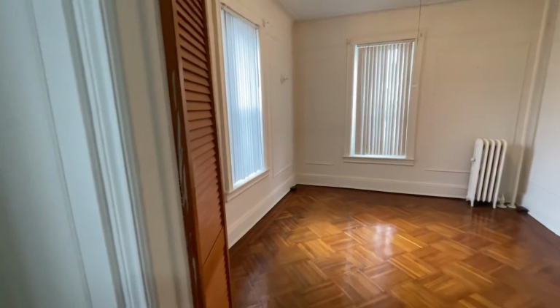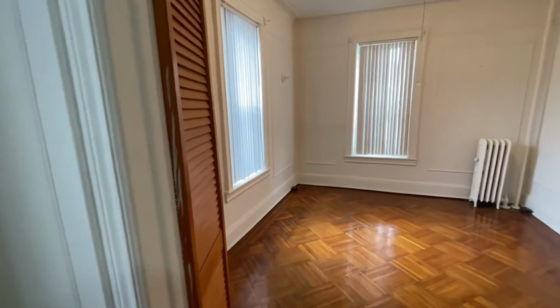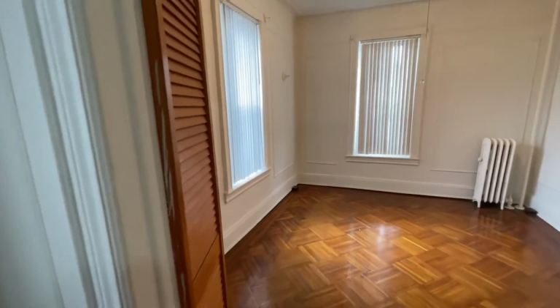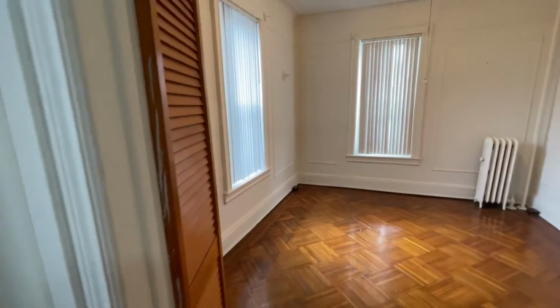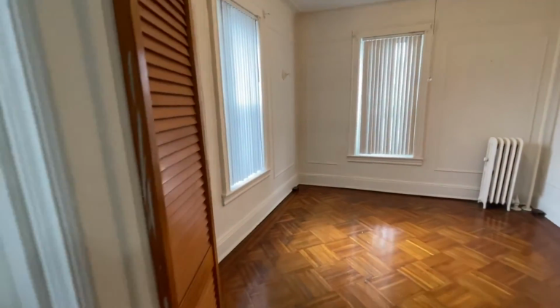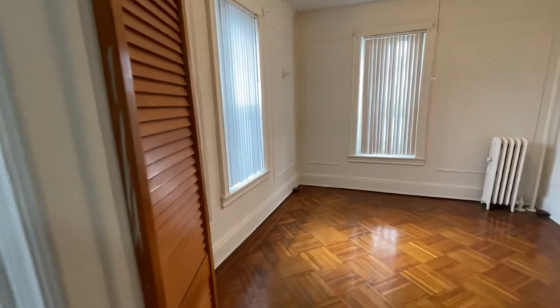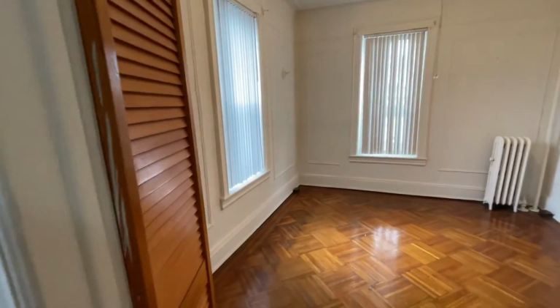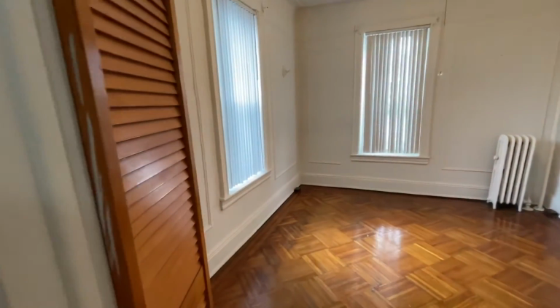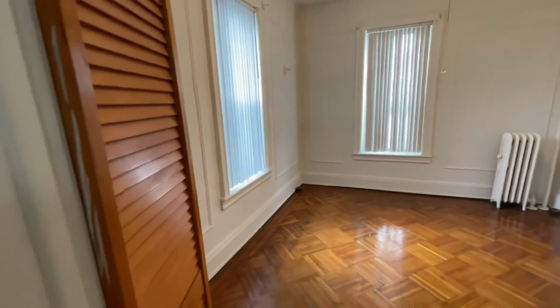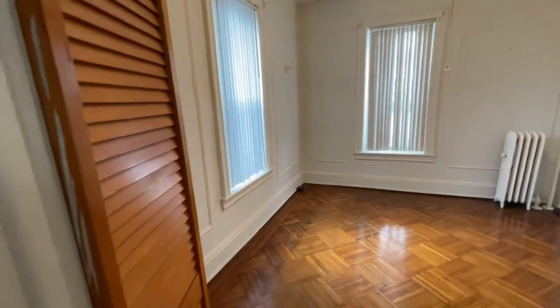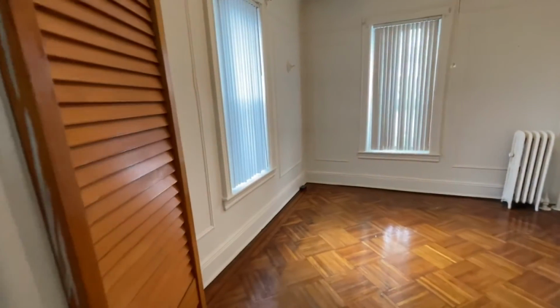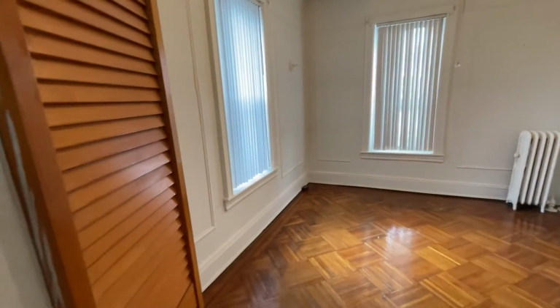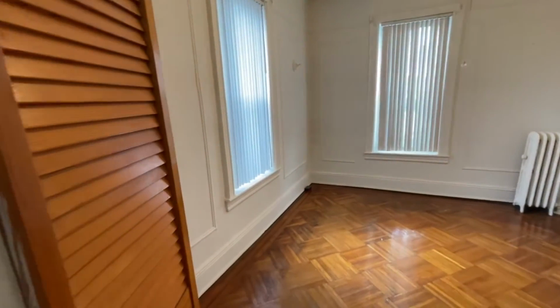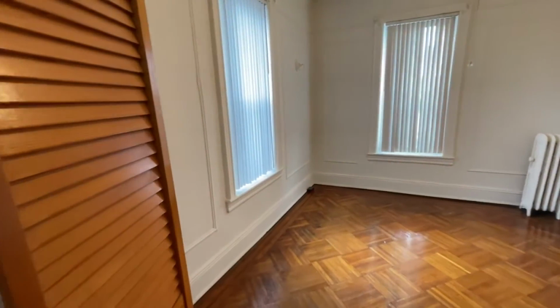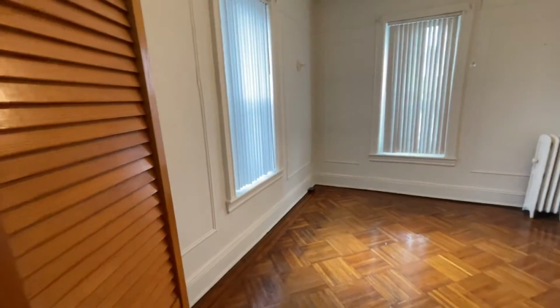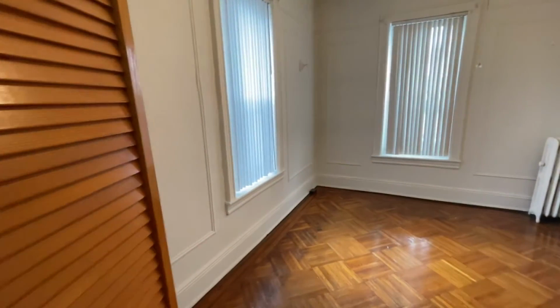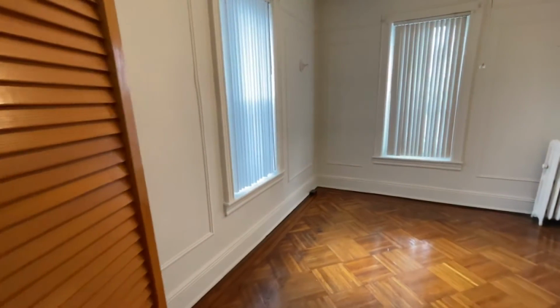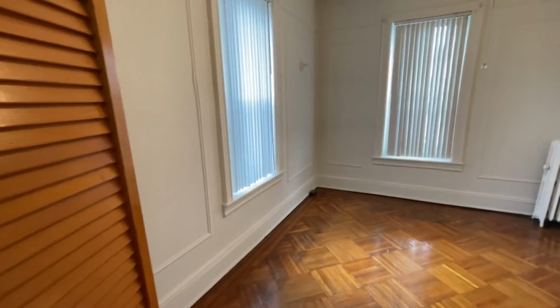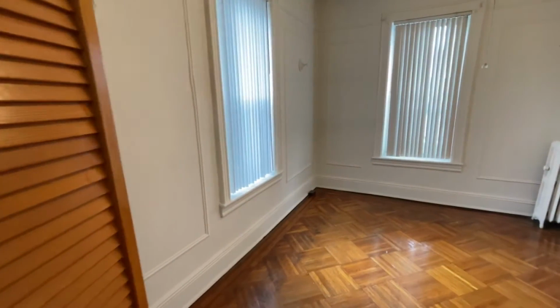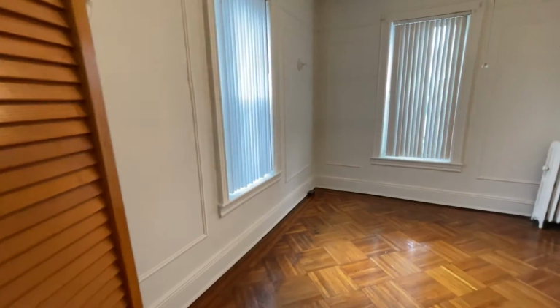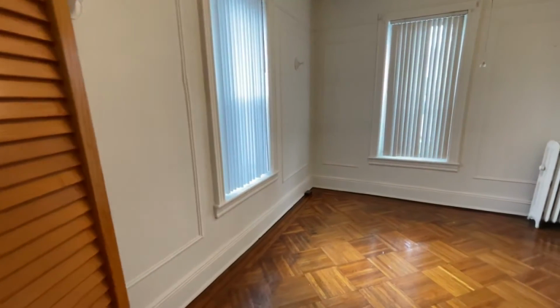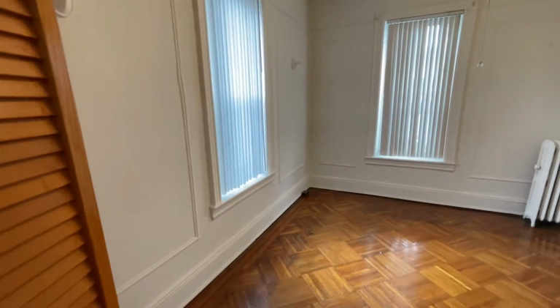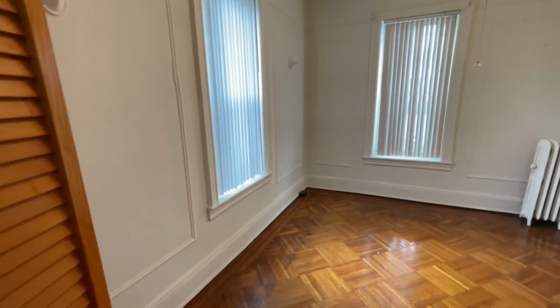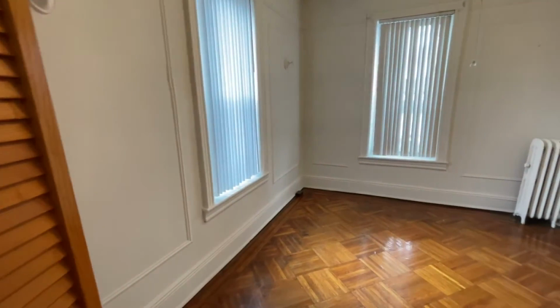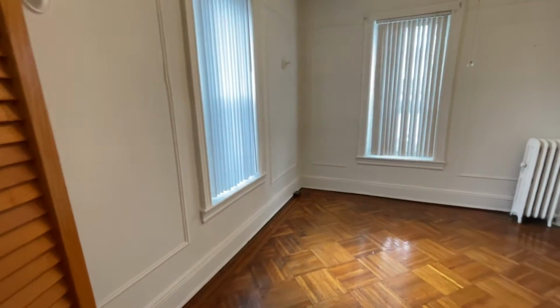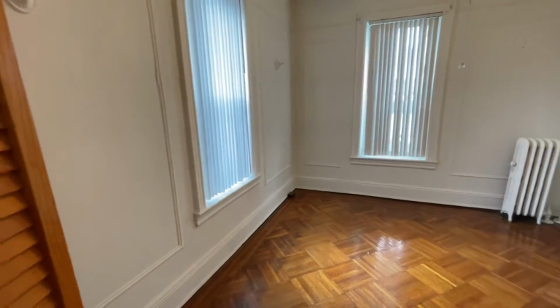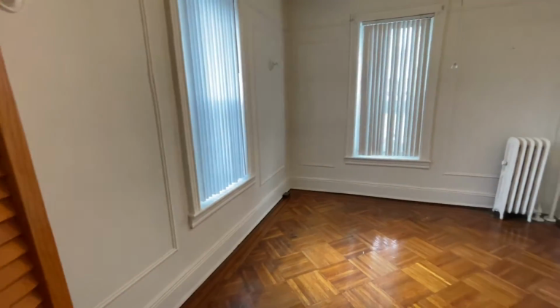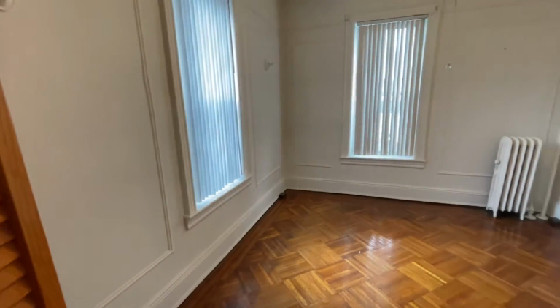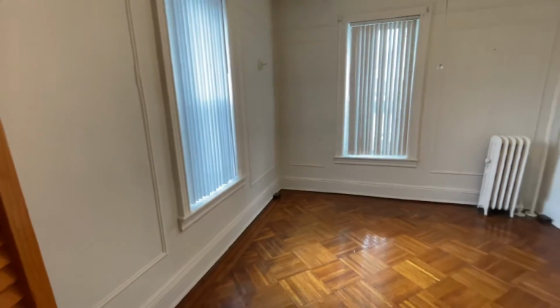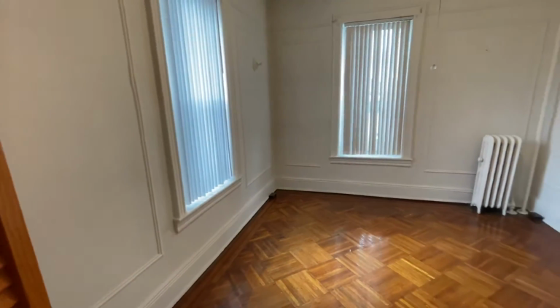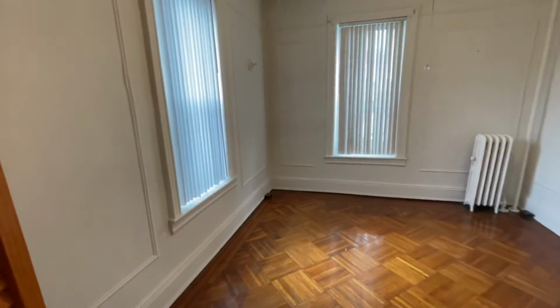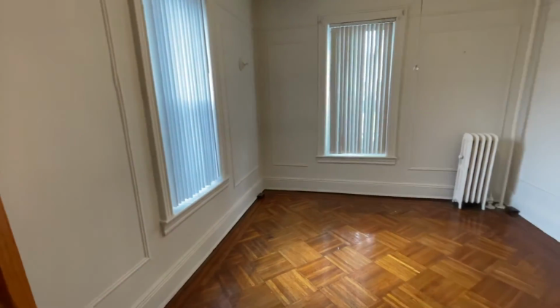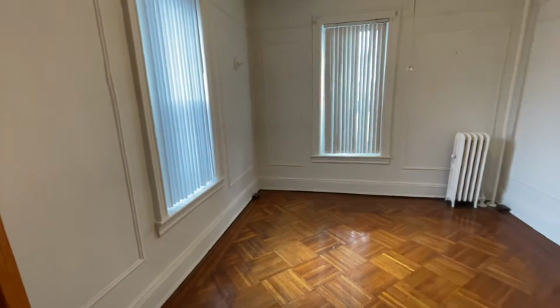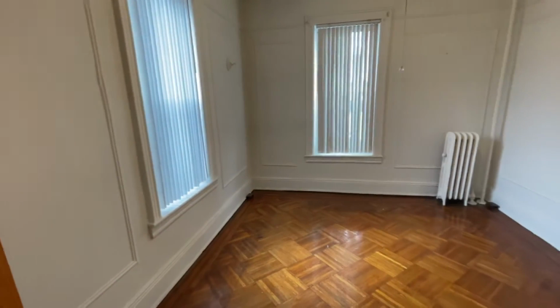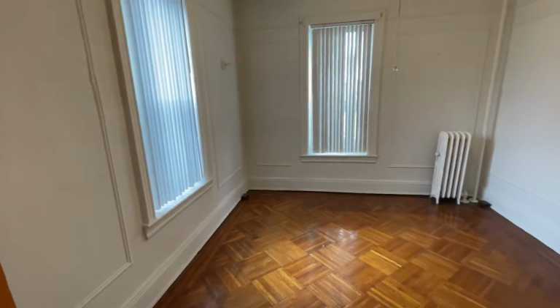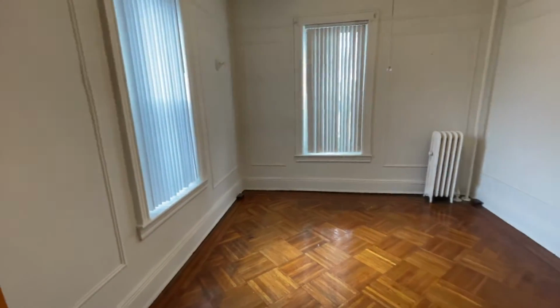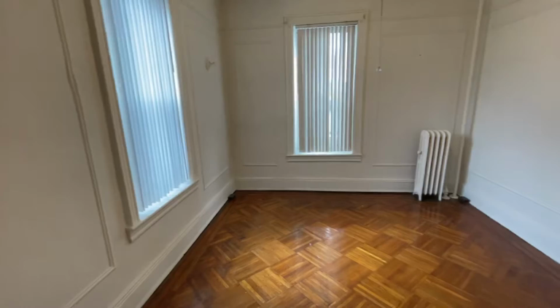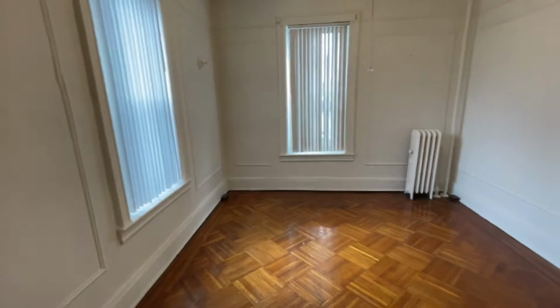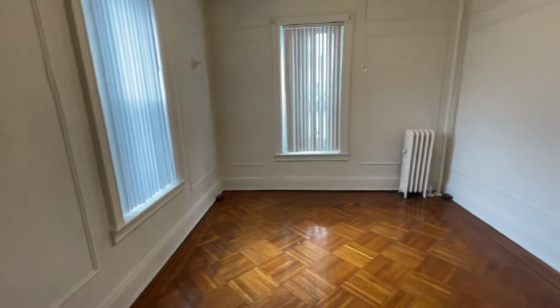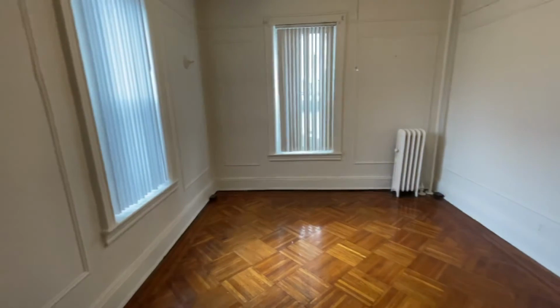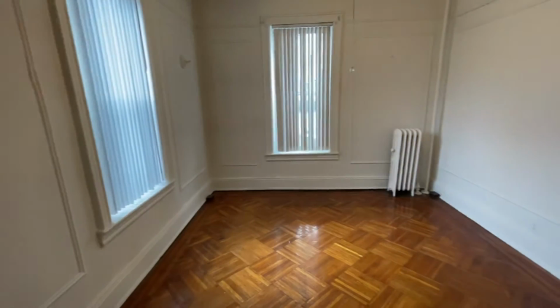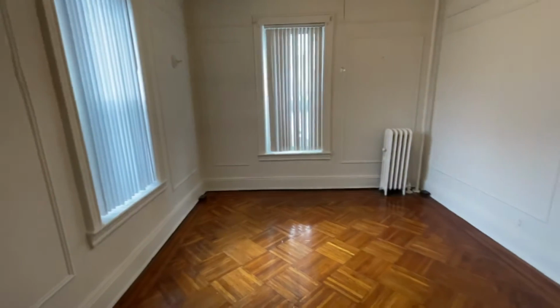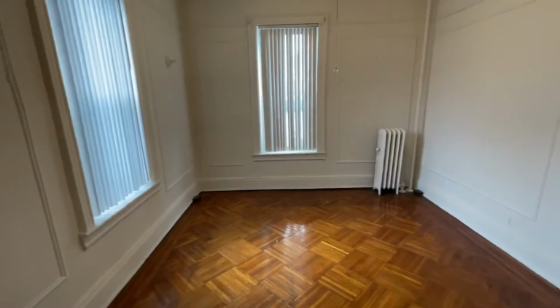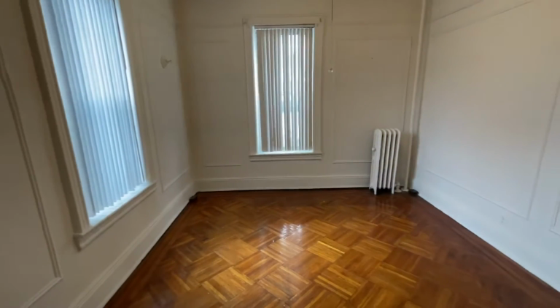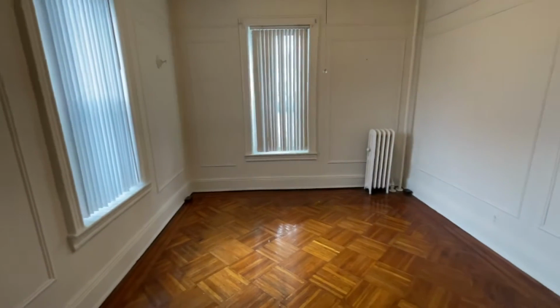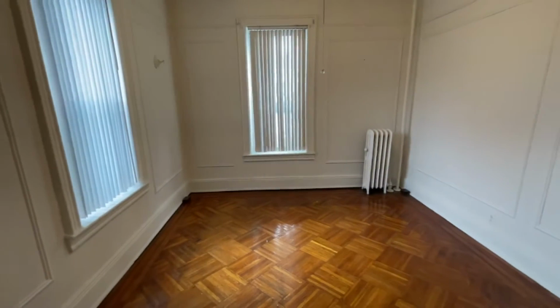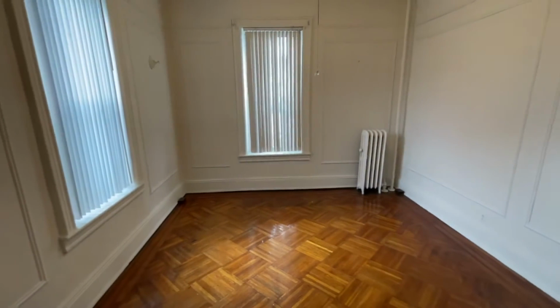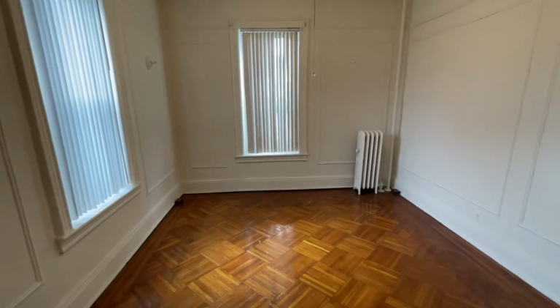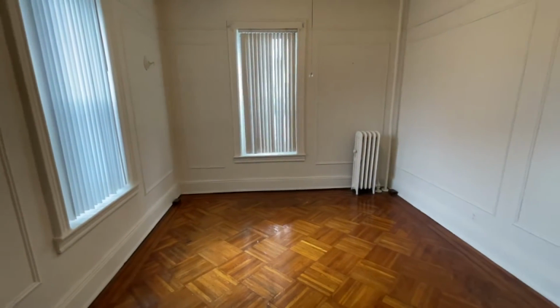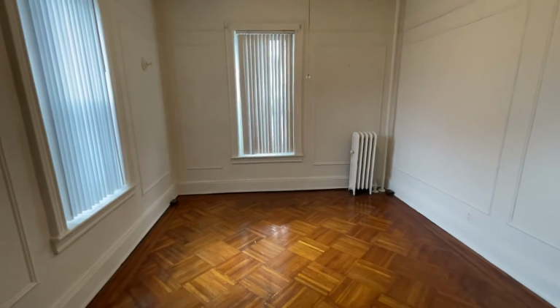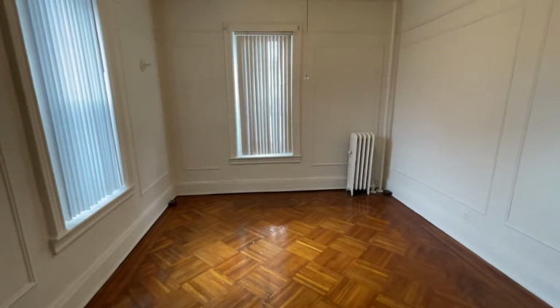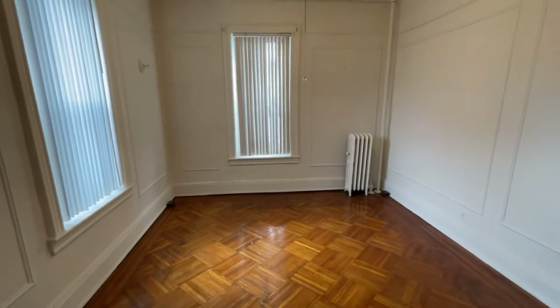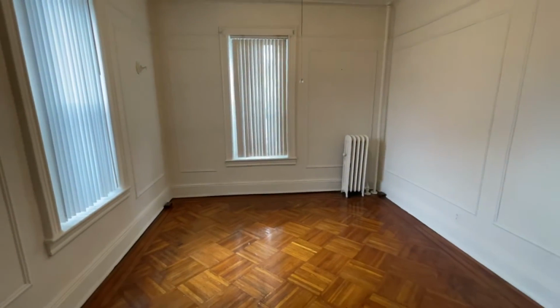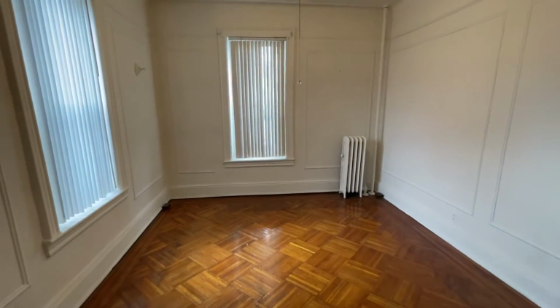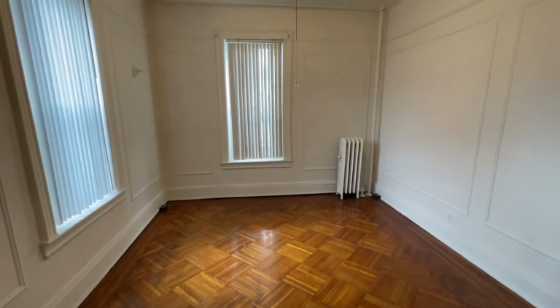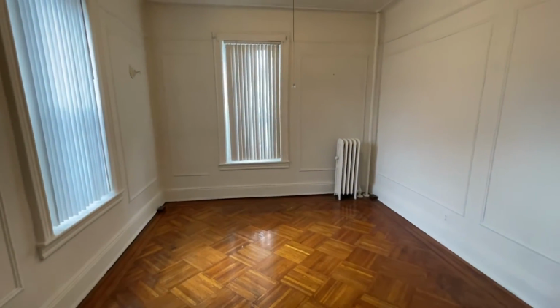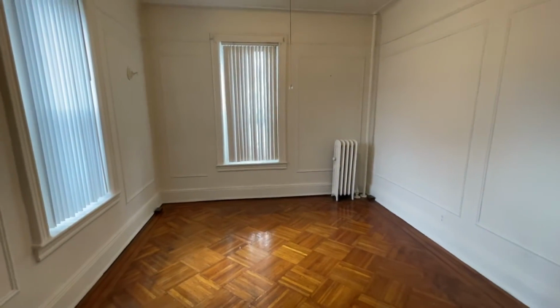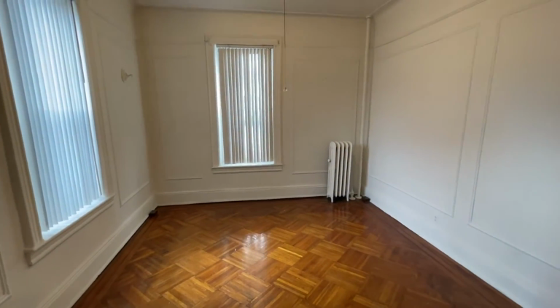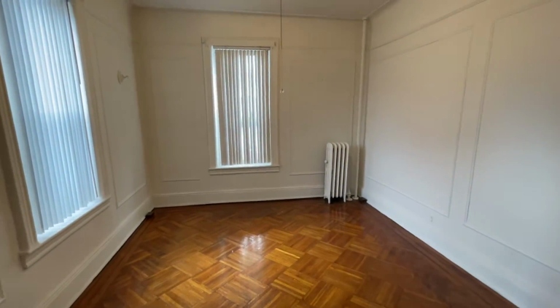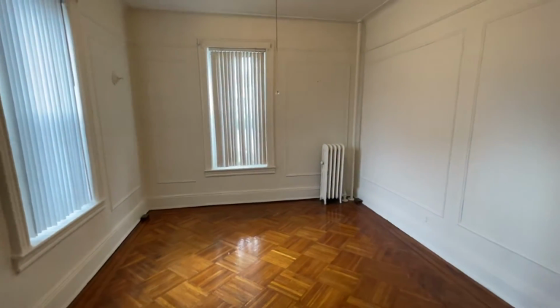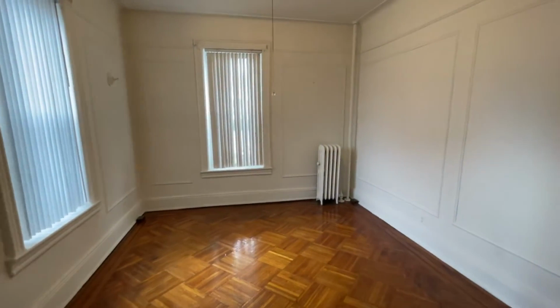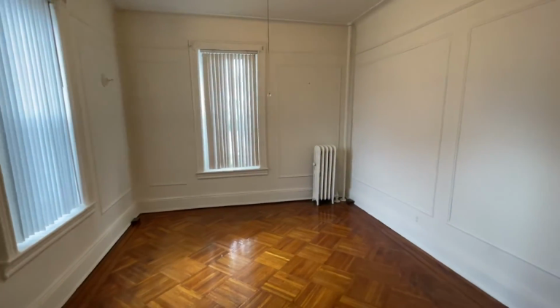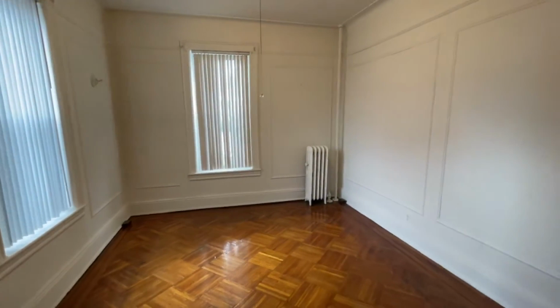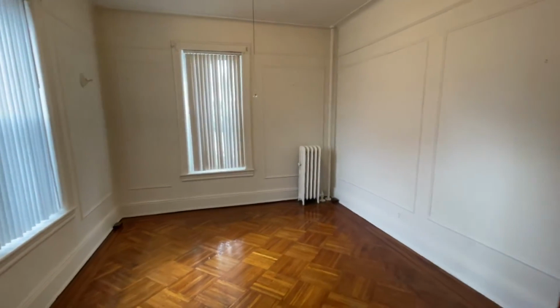This is the master bedroom. Two big windows — it can fit a king-size bed.